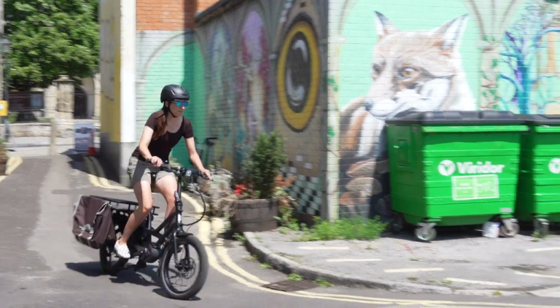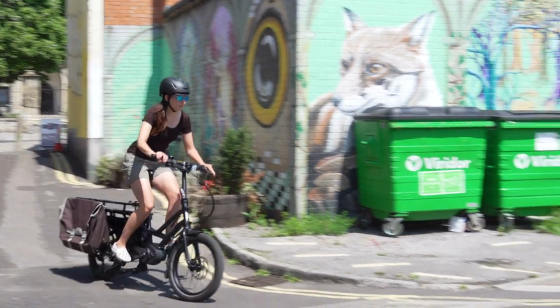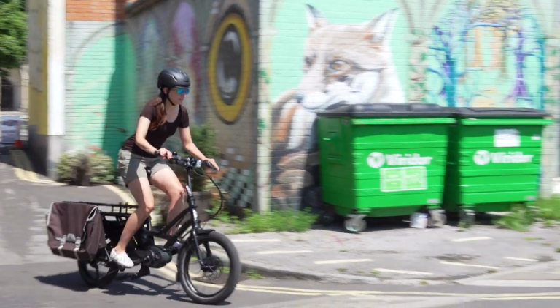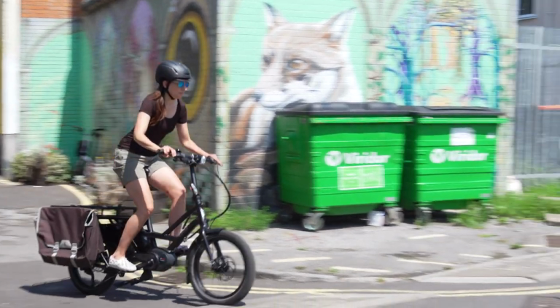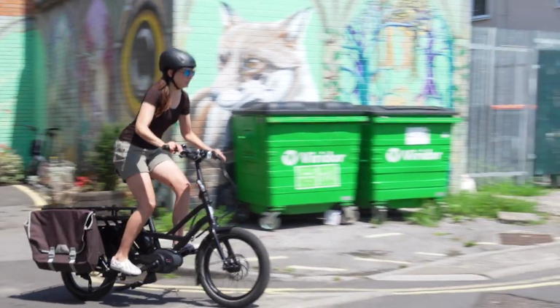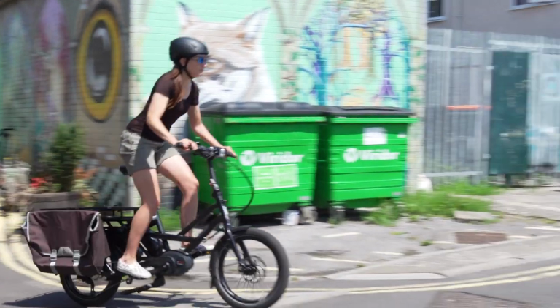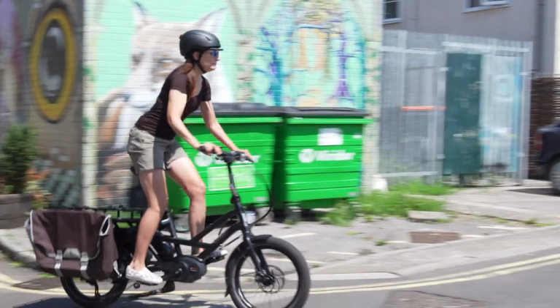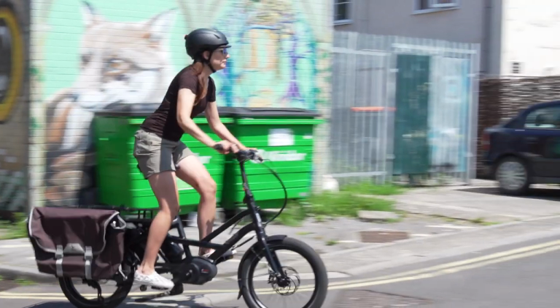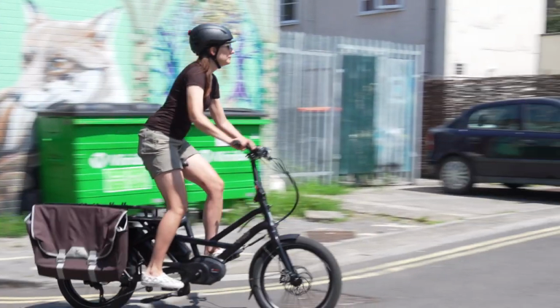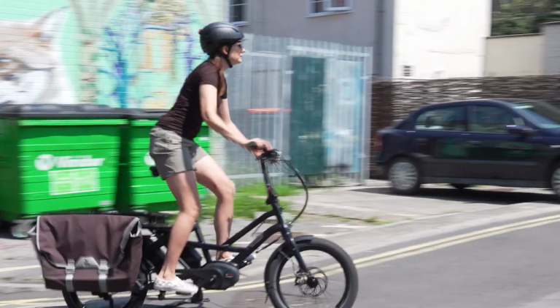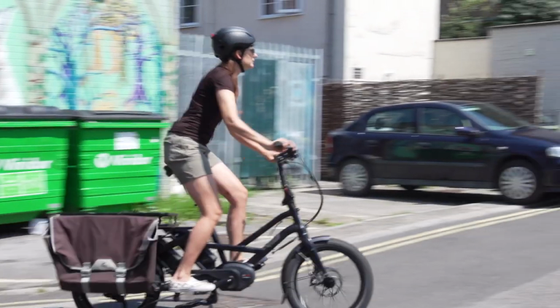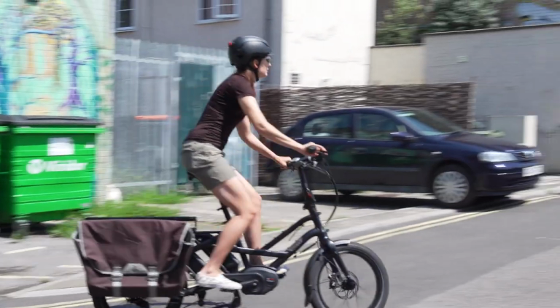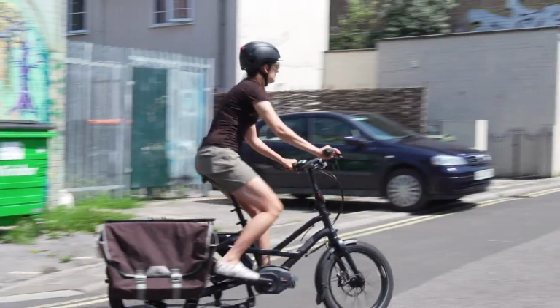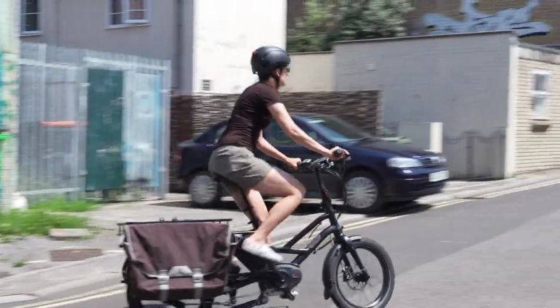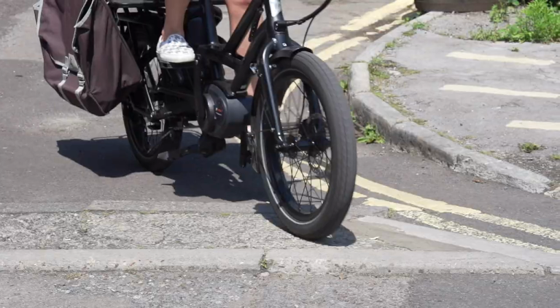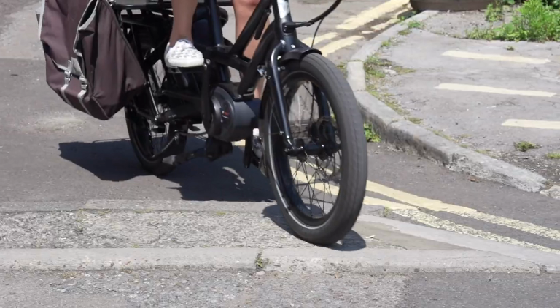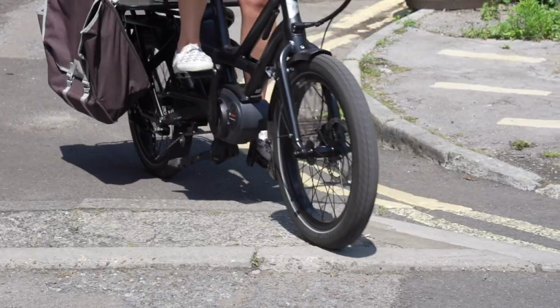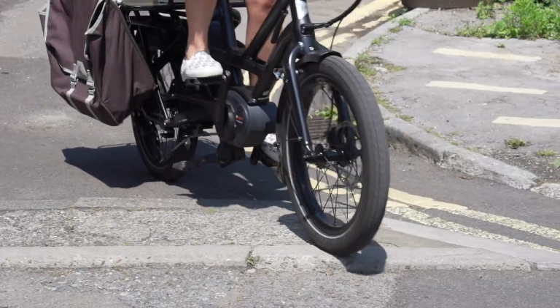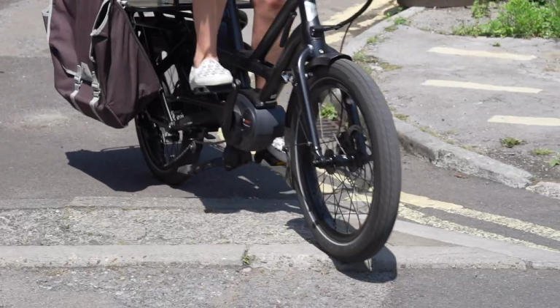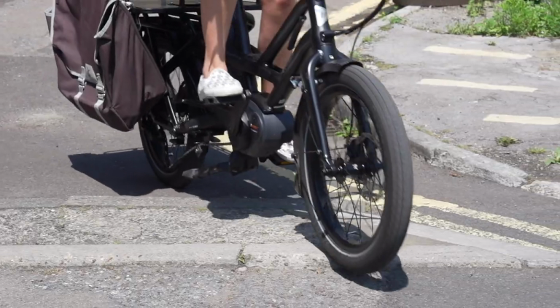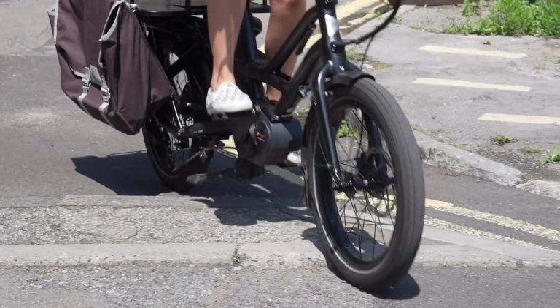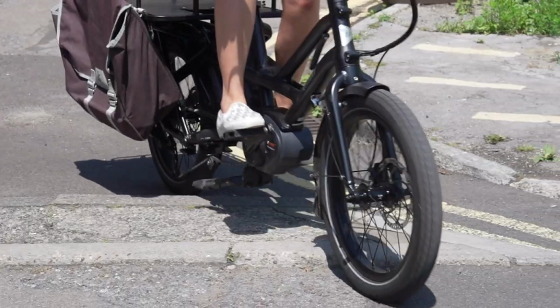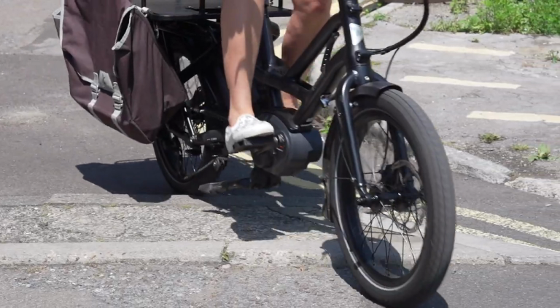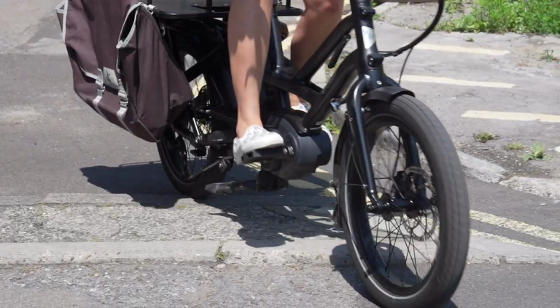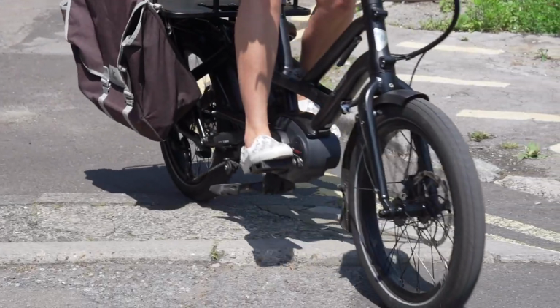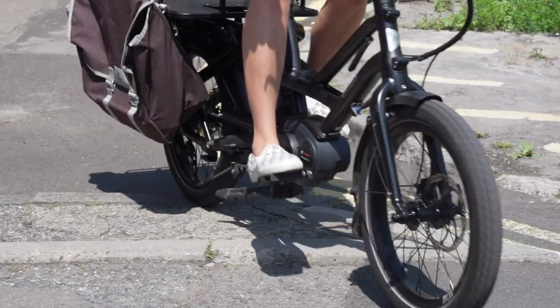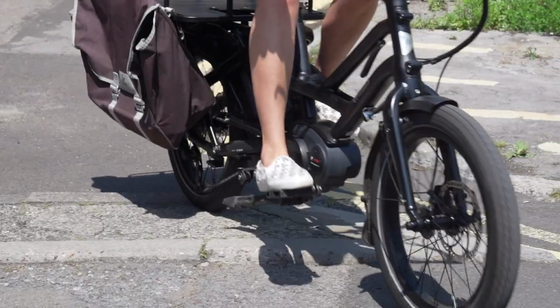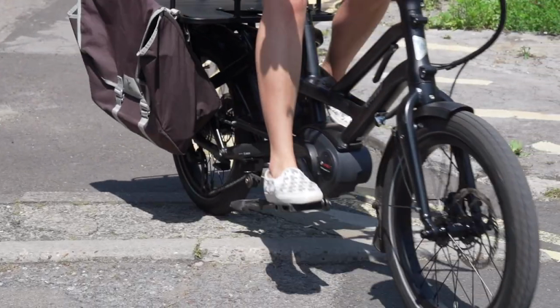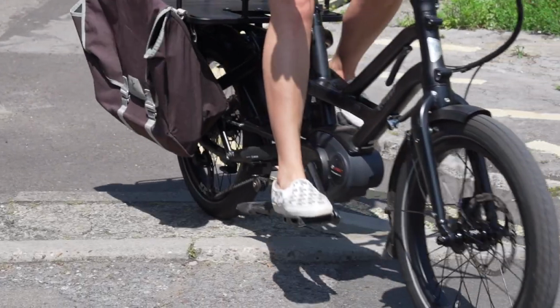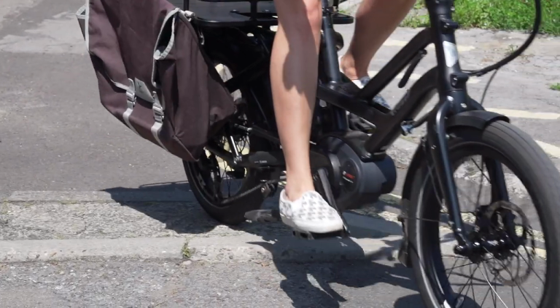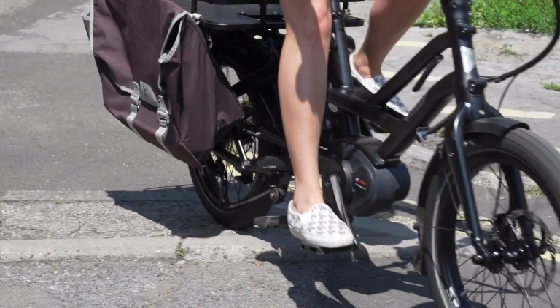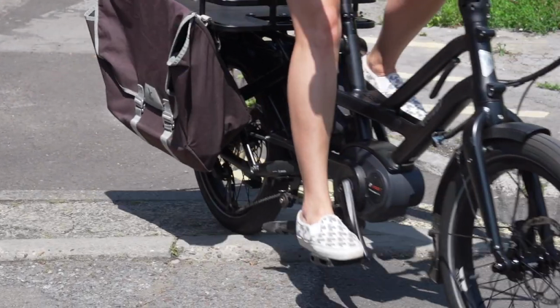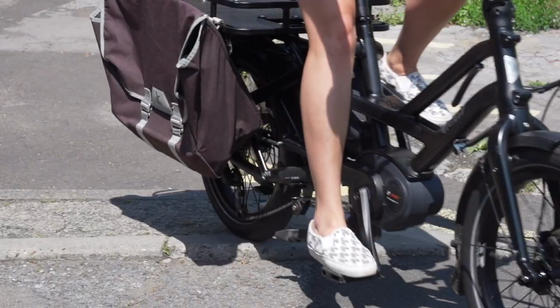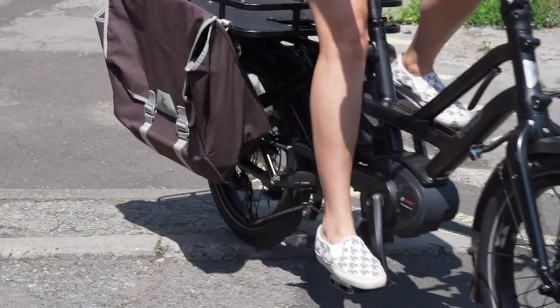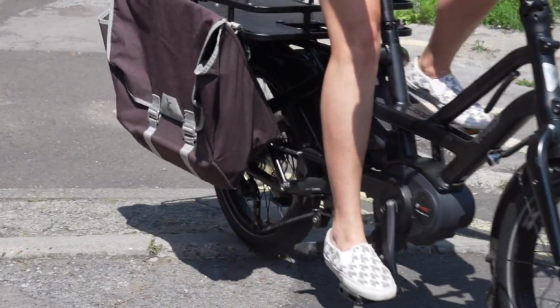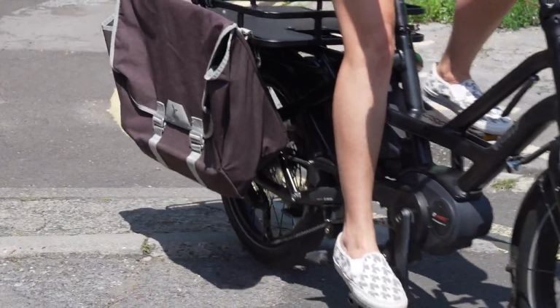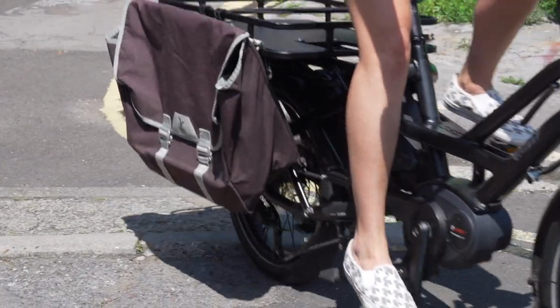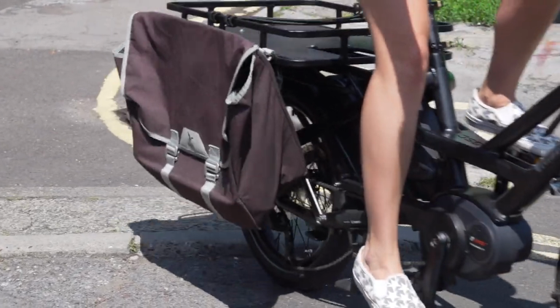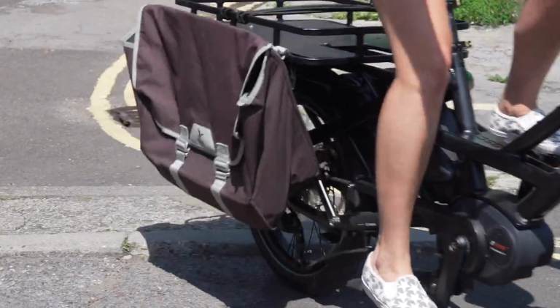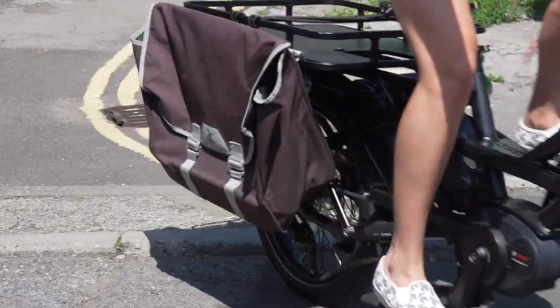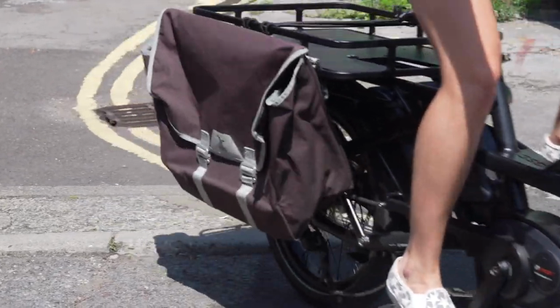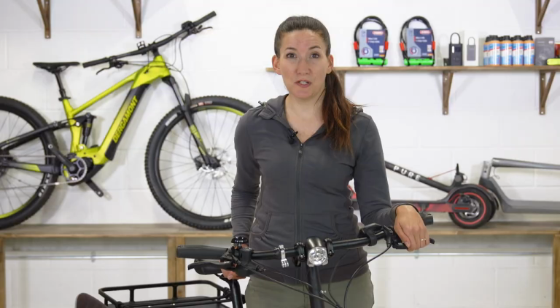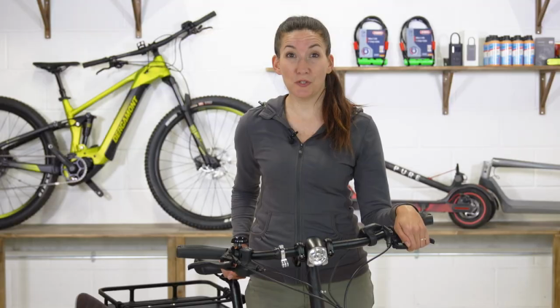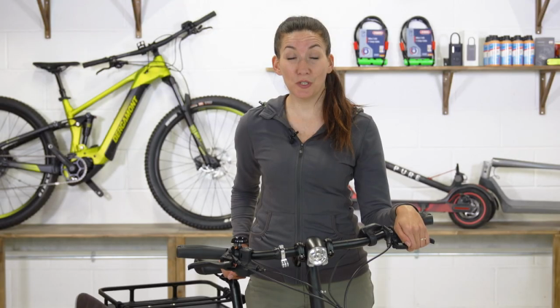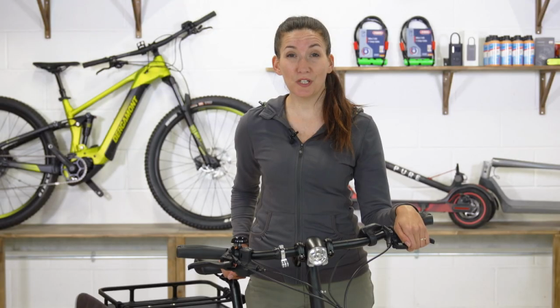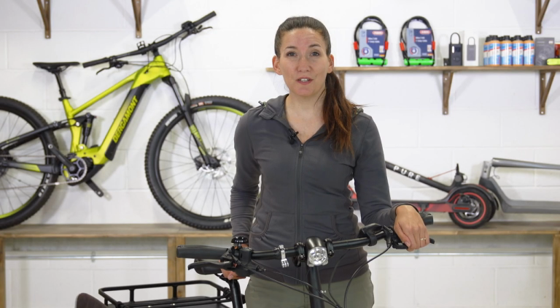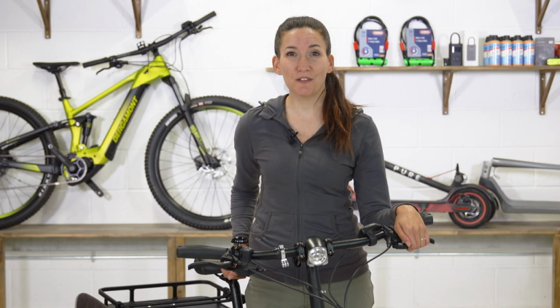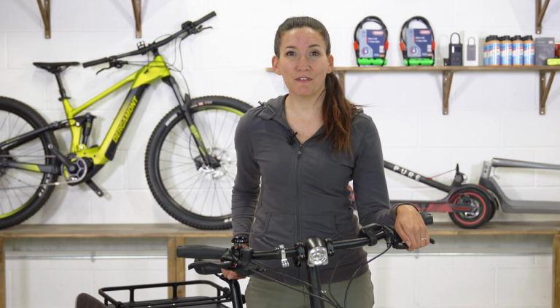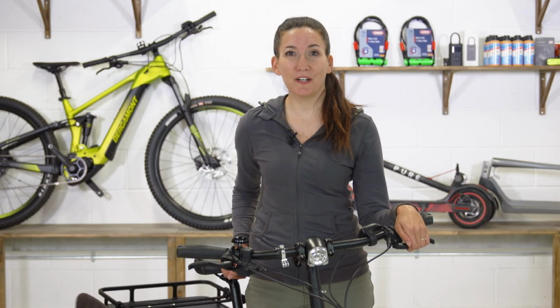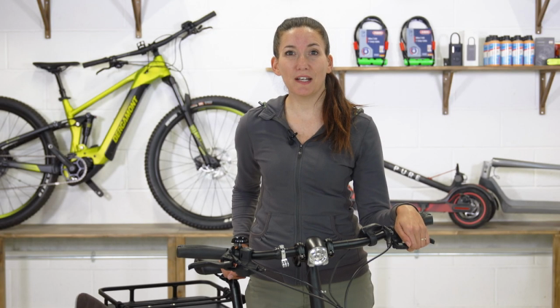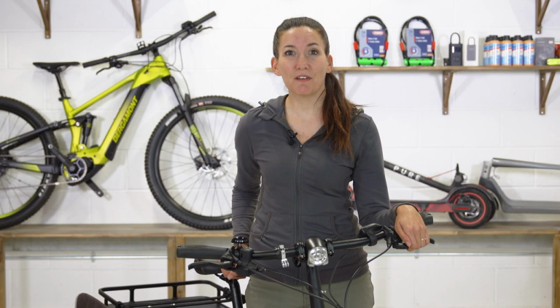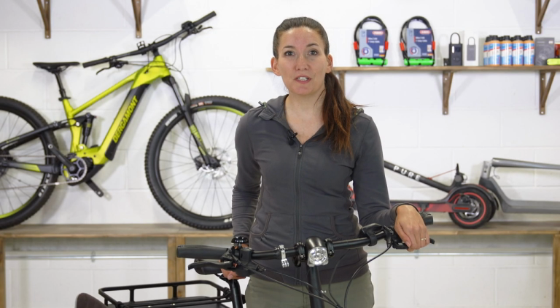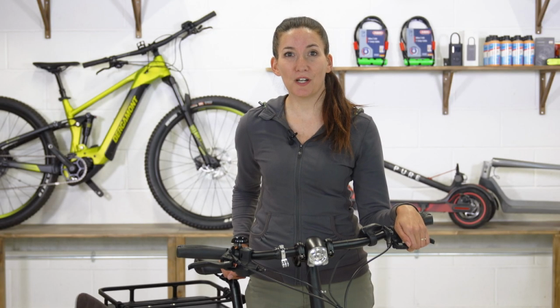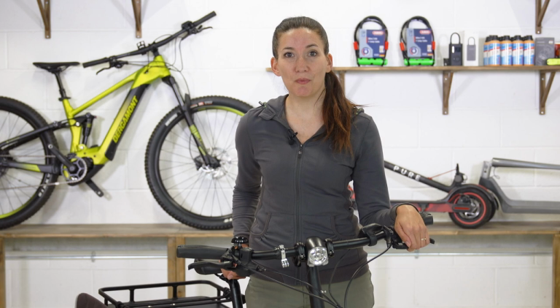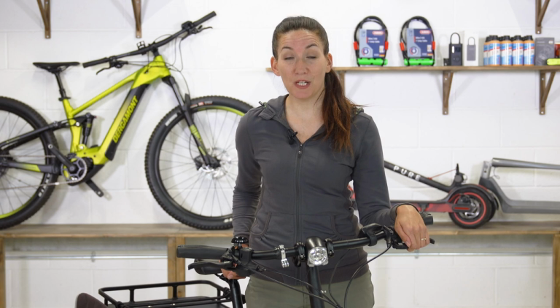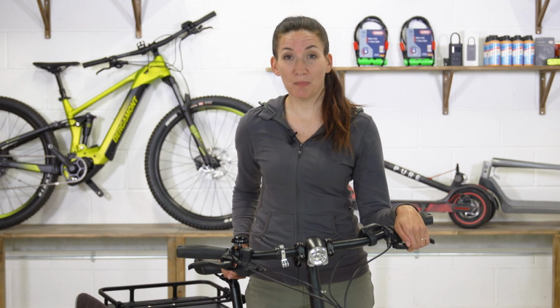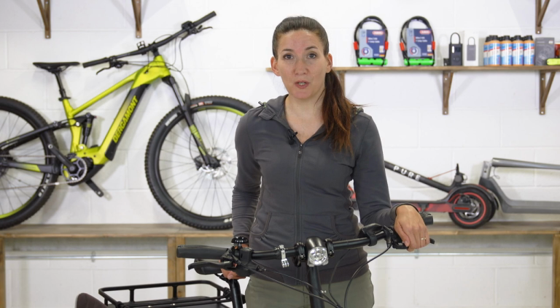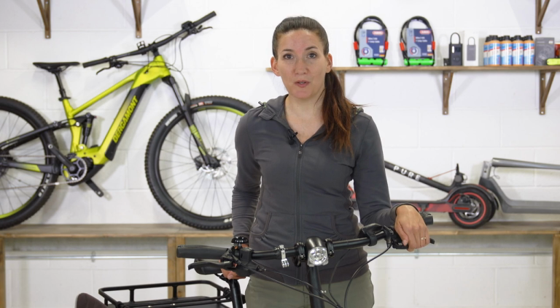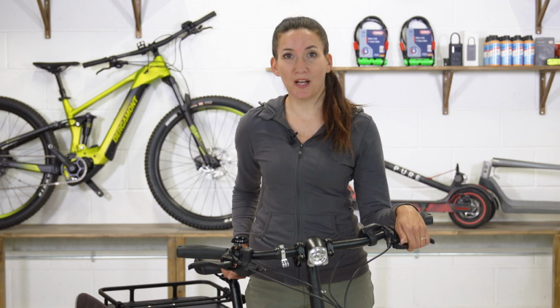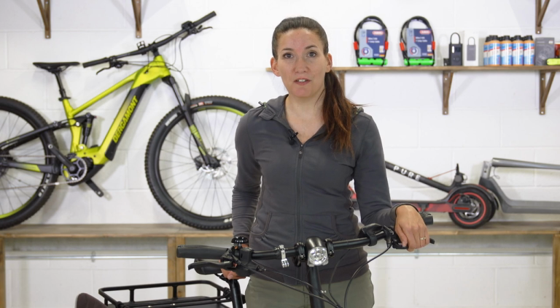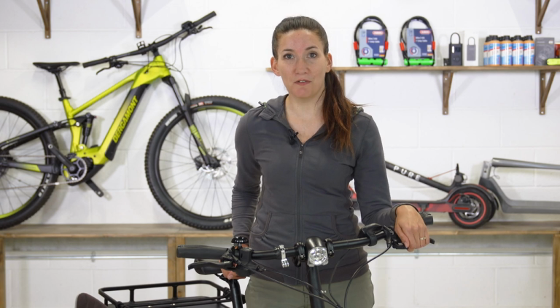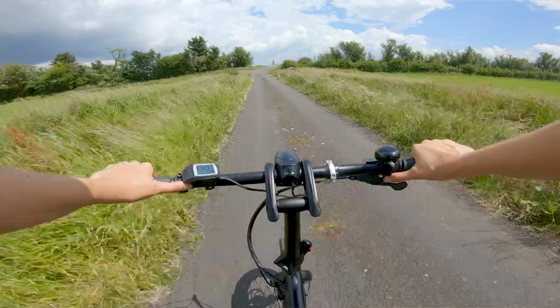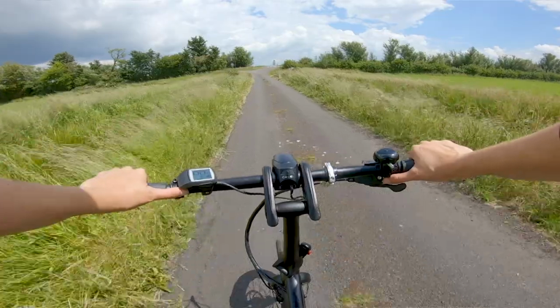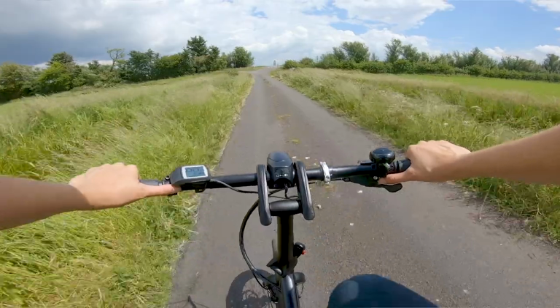If you're interested in micro-mobility, be sure to like, subscribe and click the little bell icon so you get notified every time we upload a new video.